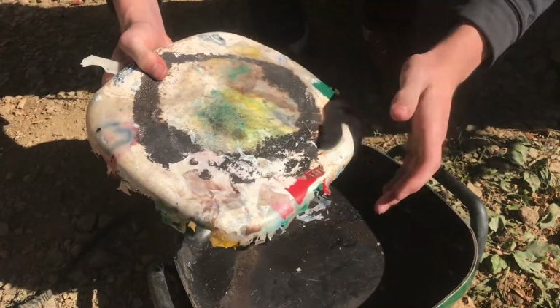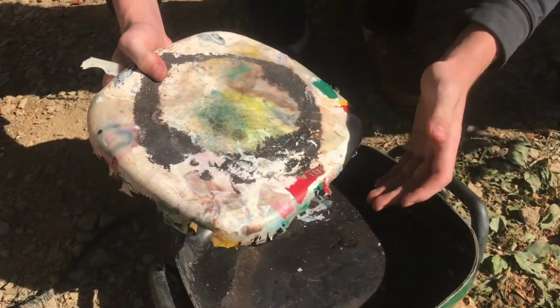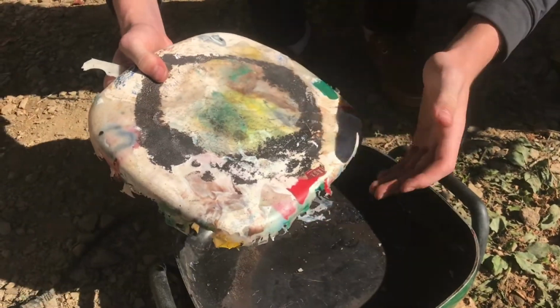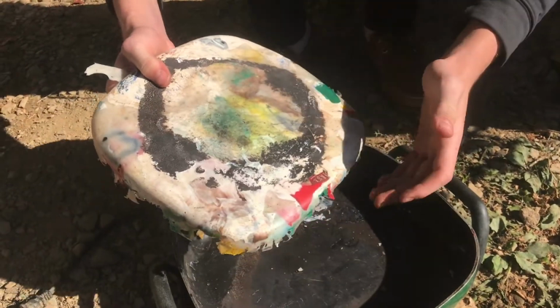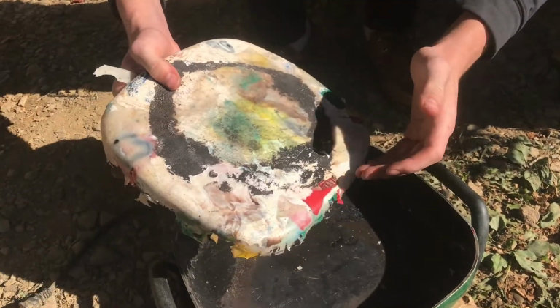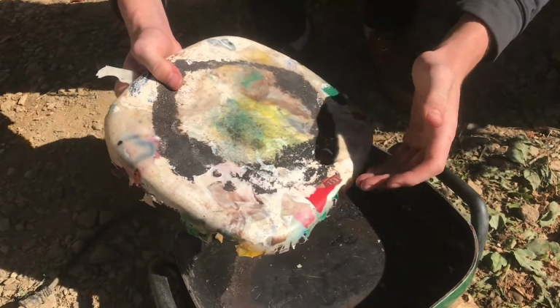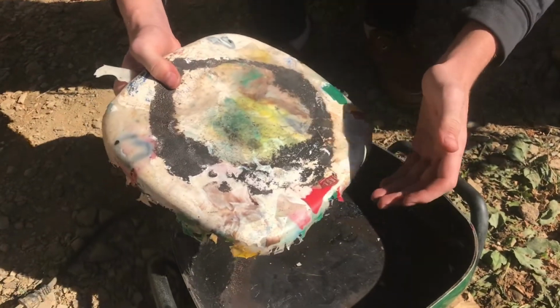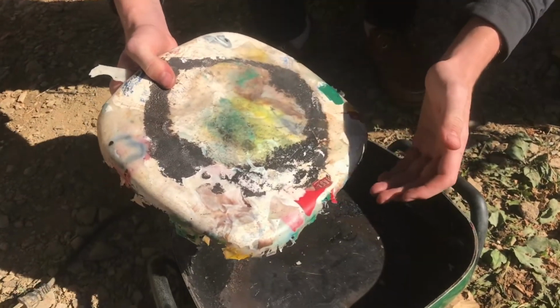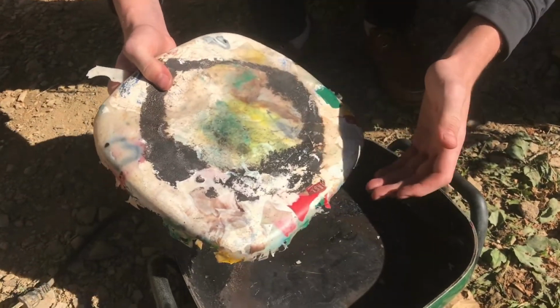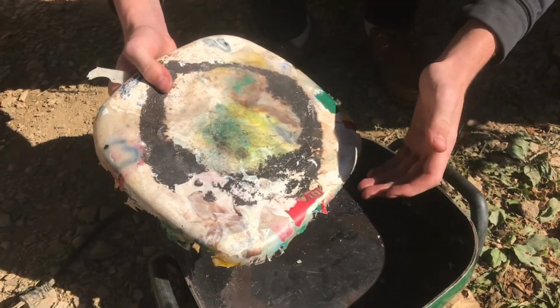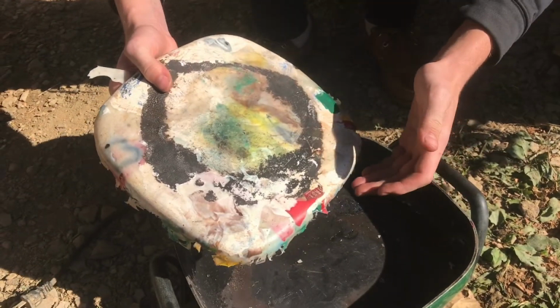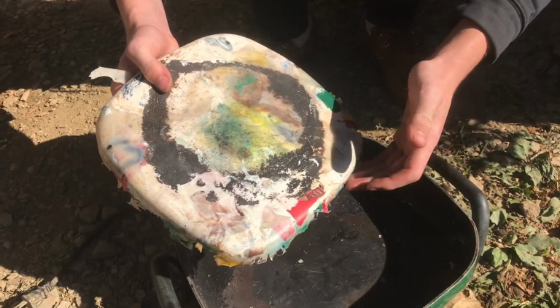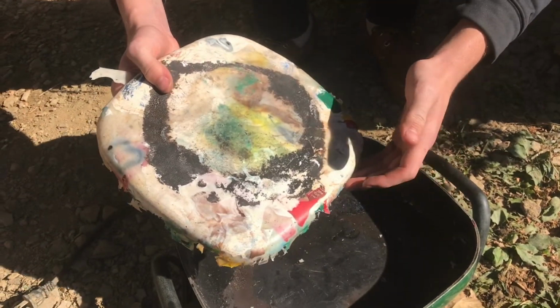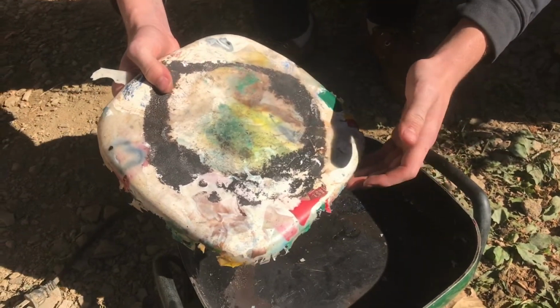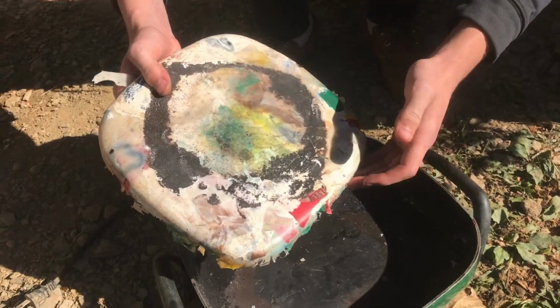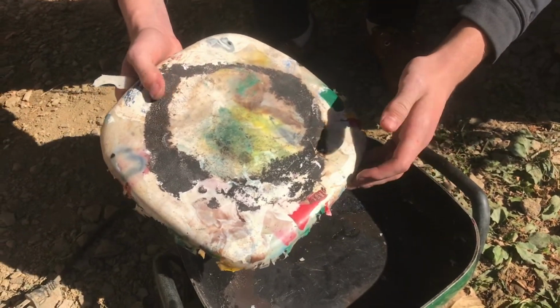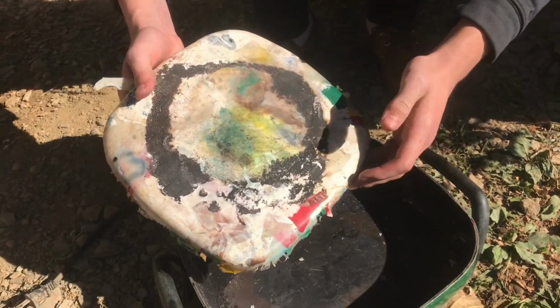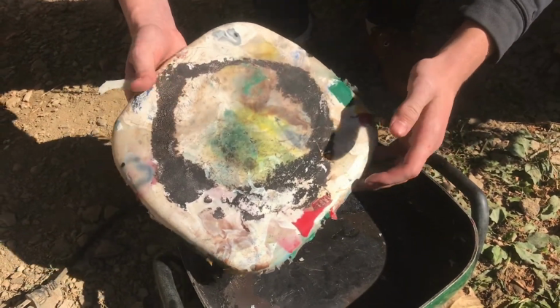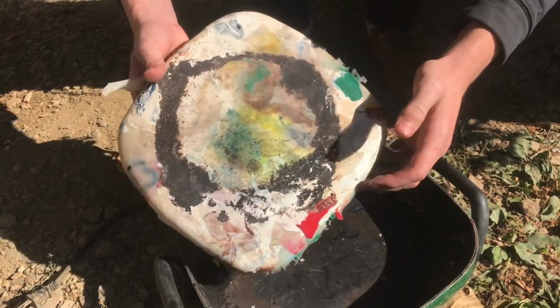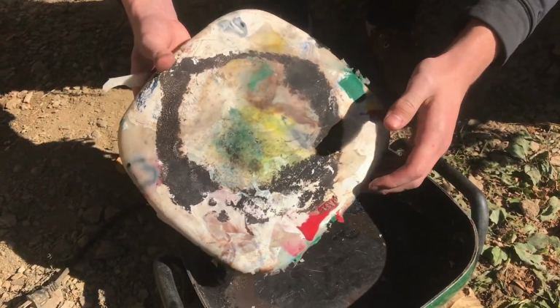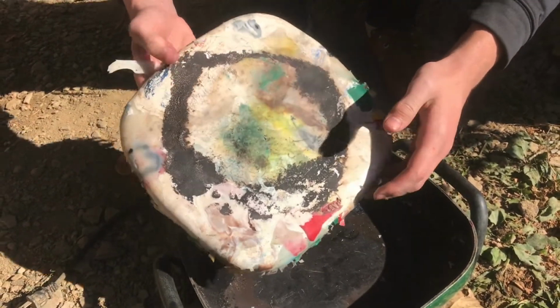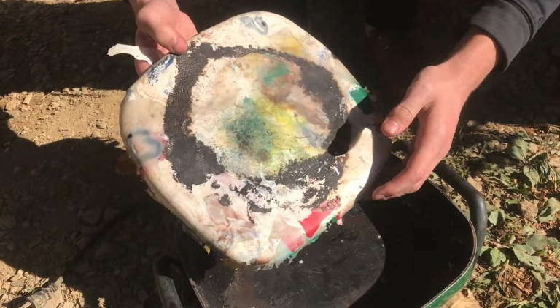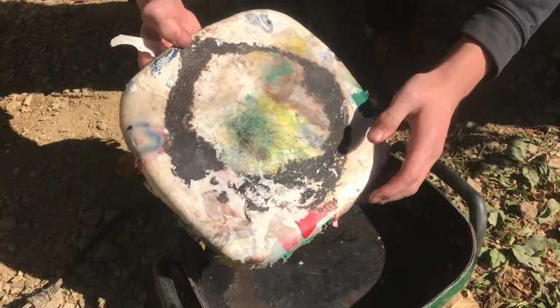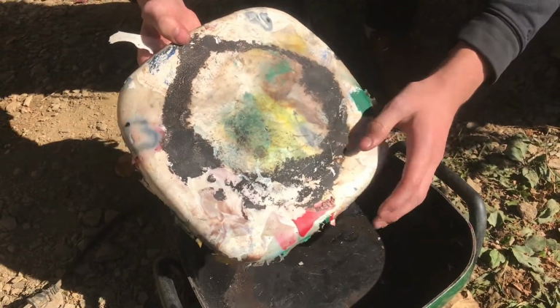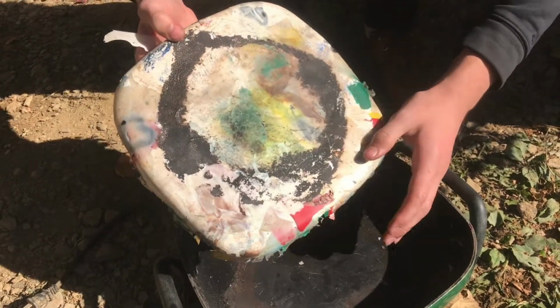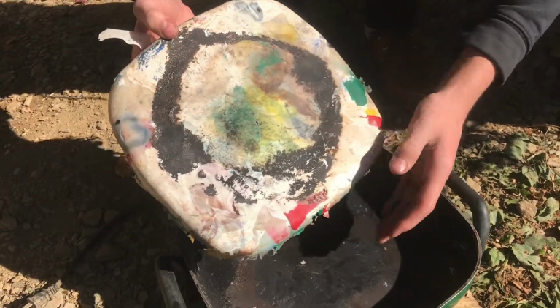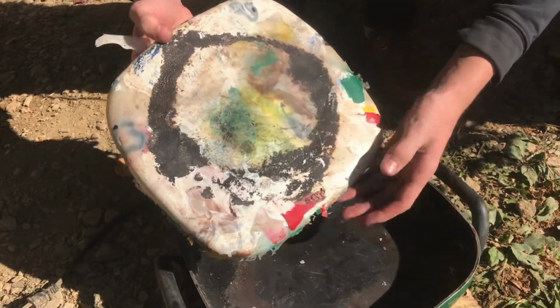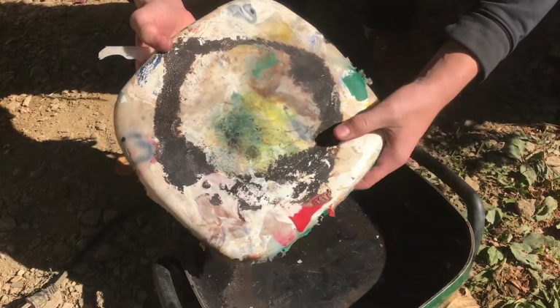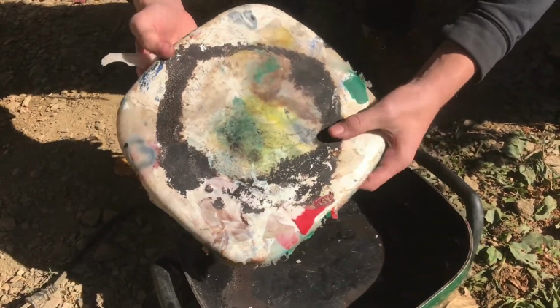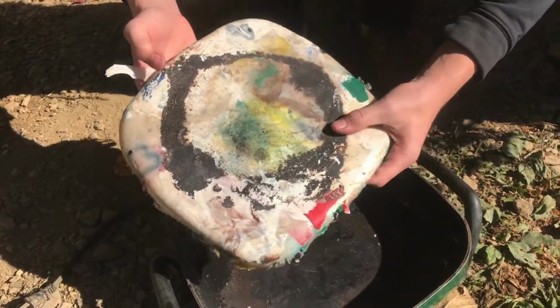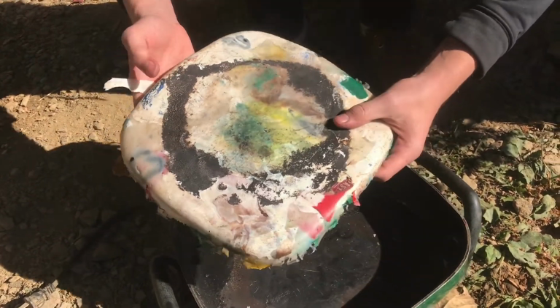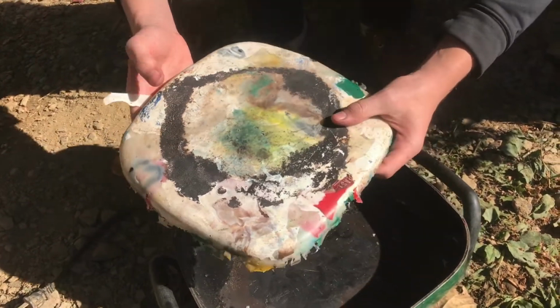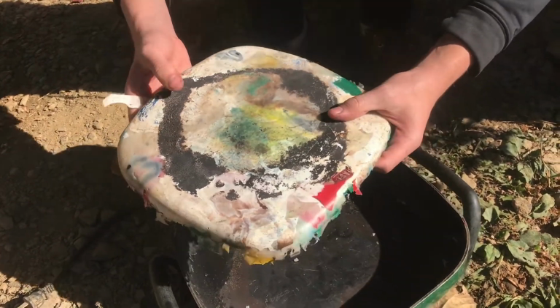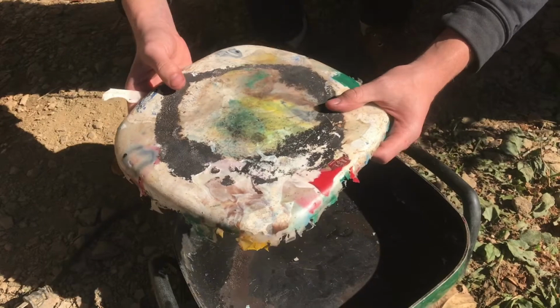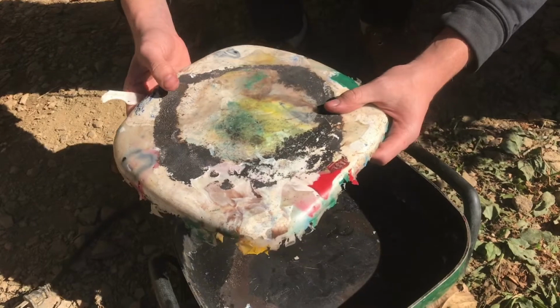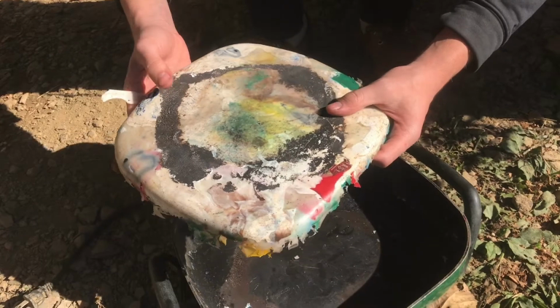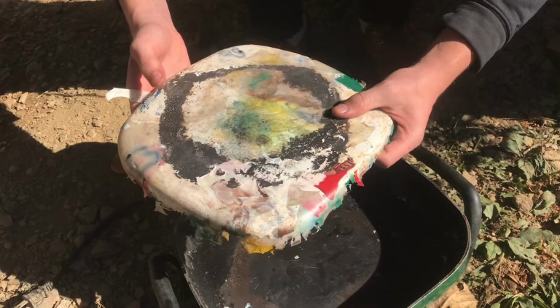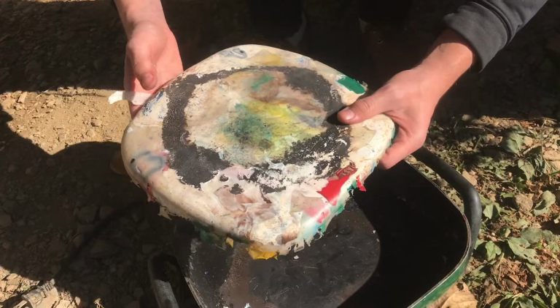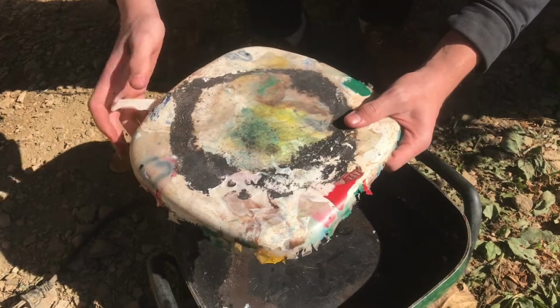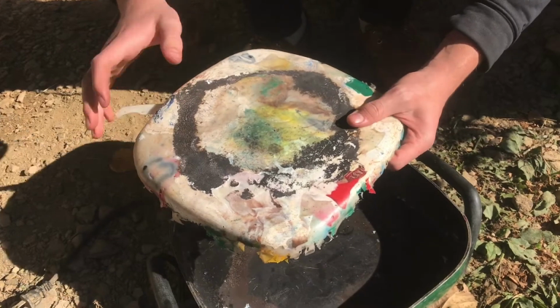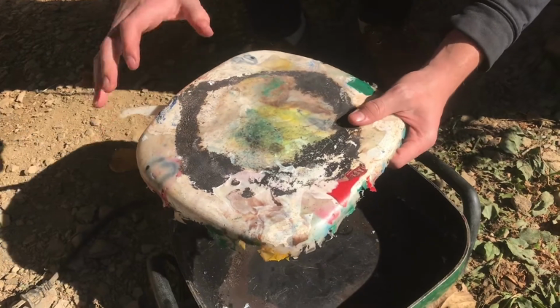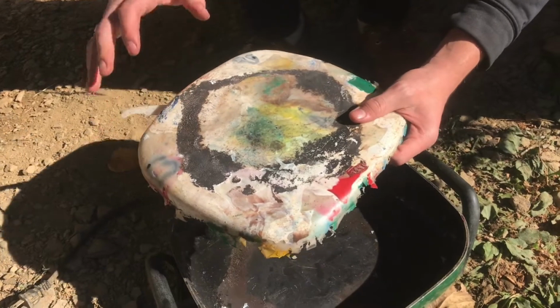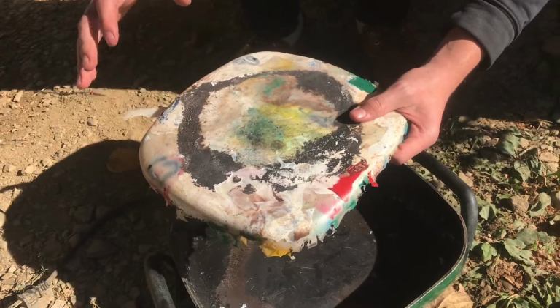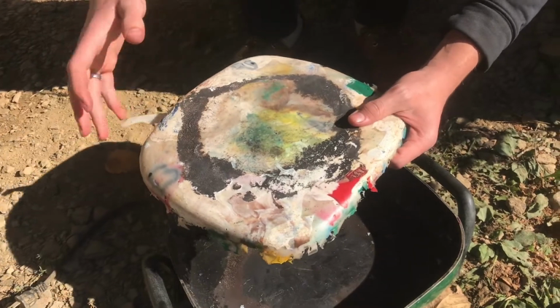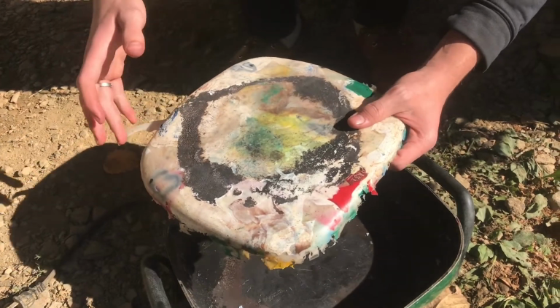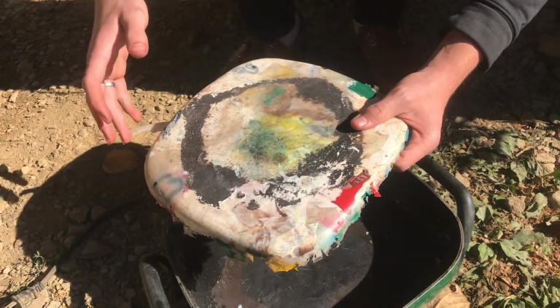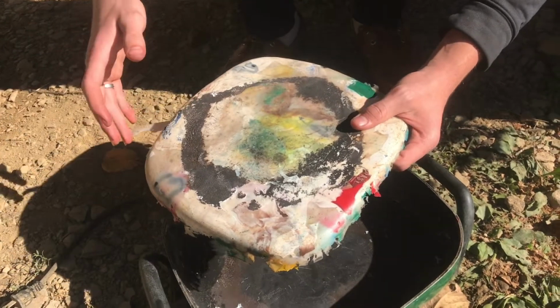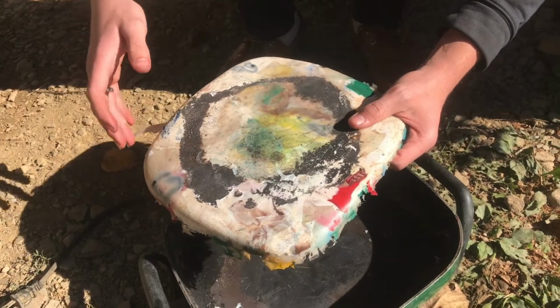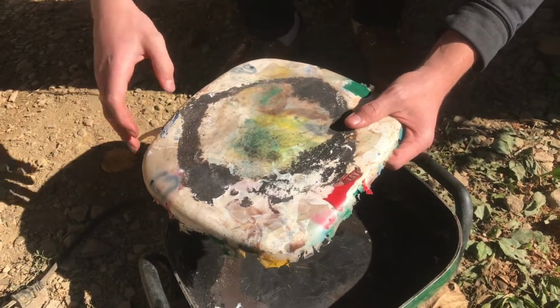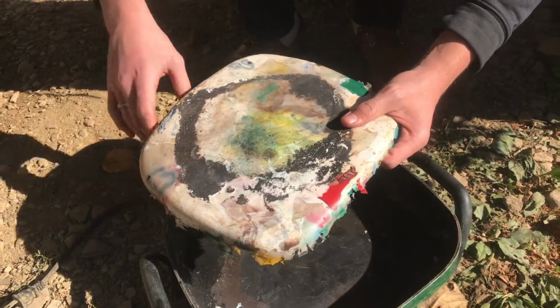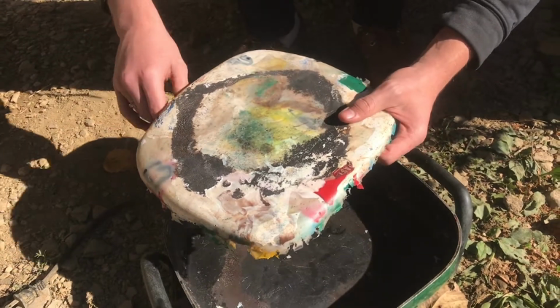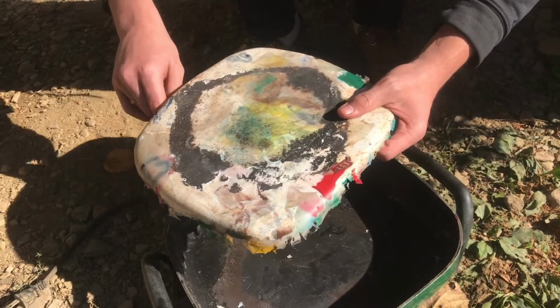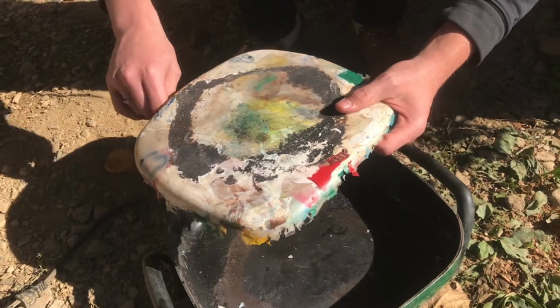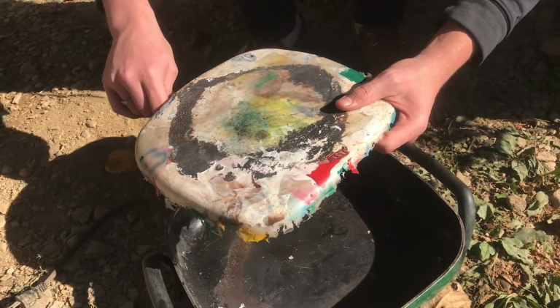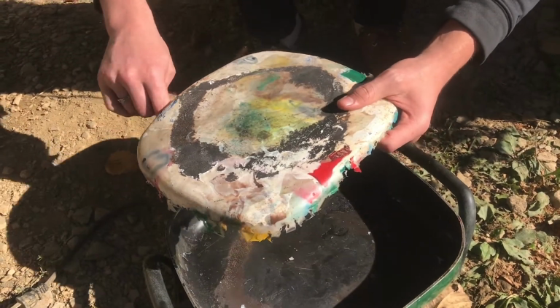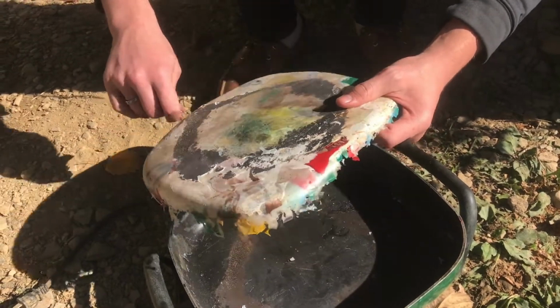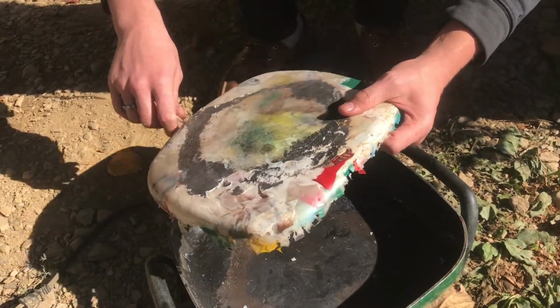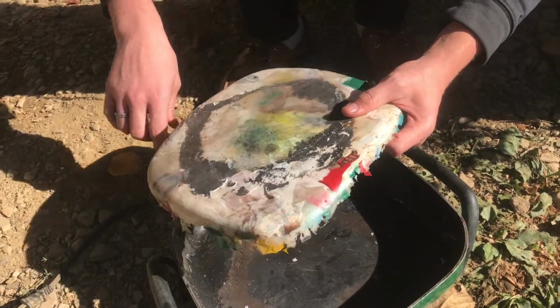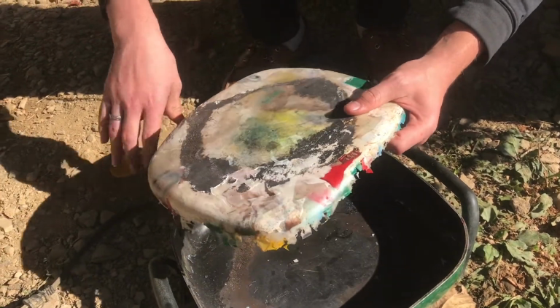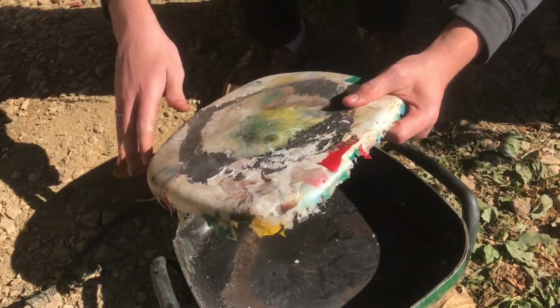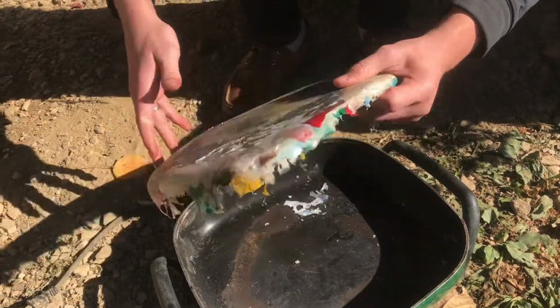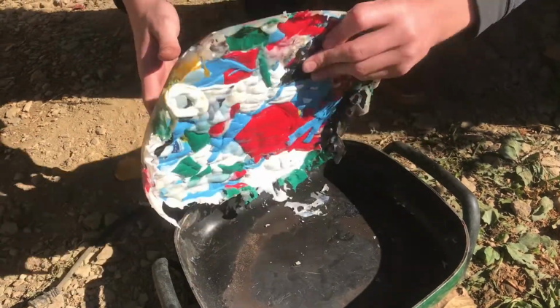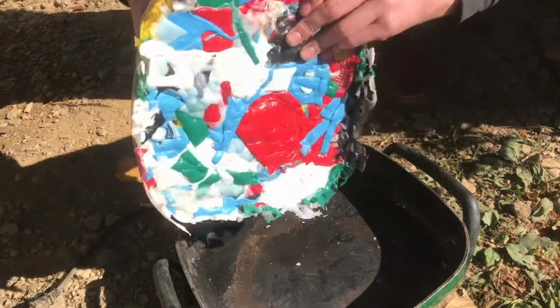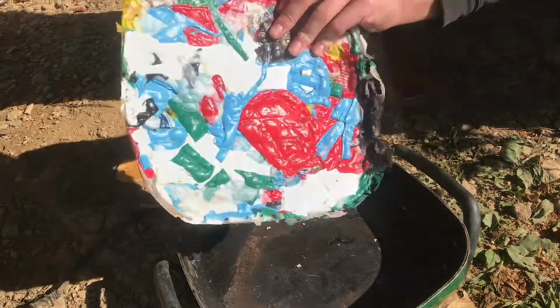There are different things you can make from it. You can flatten this out into sheets, then you have recycled plastic sheets which are pretty useful.